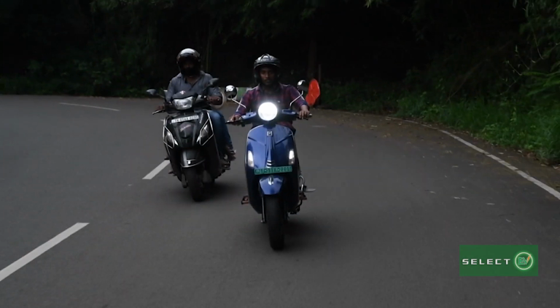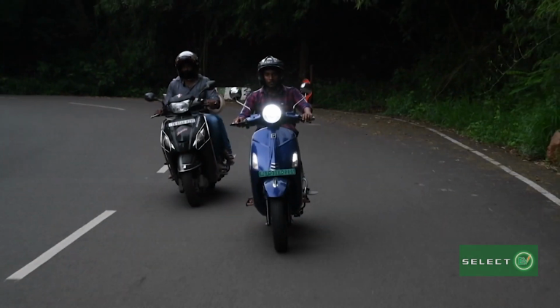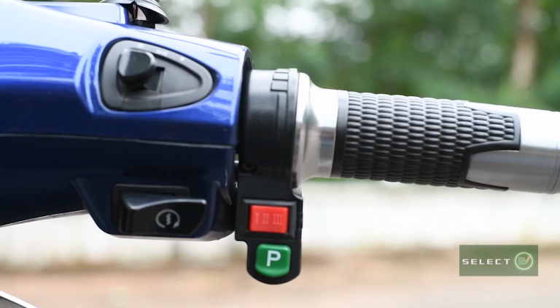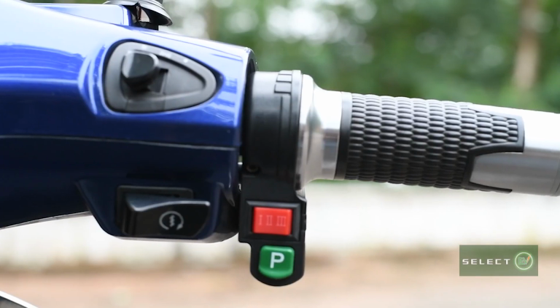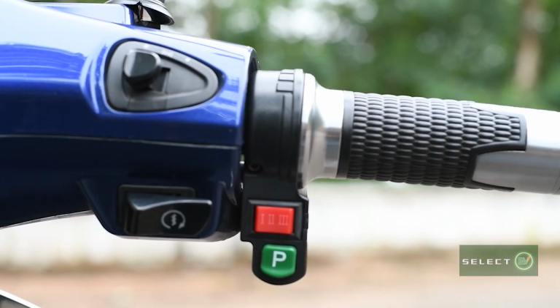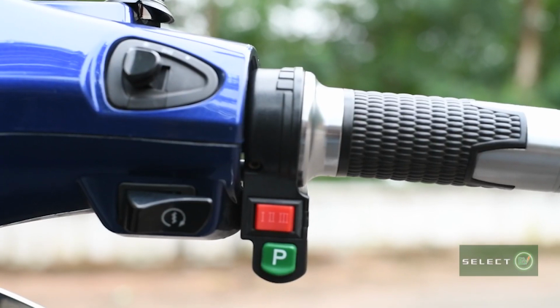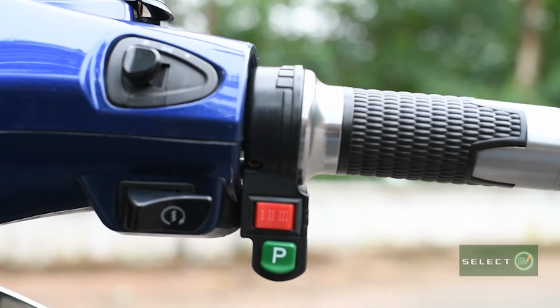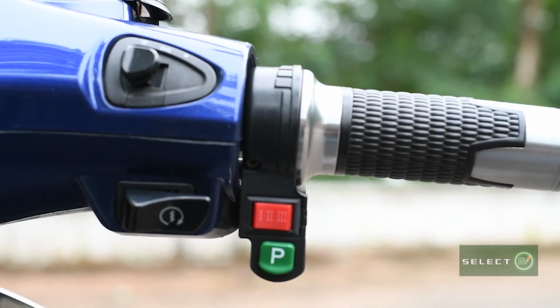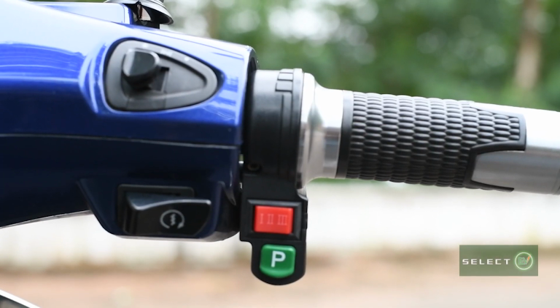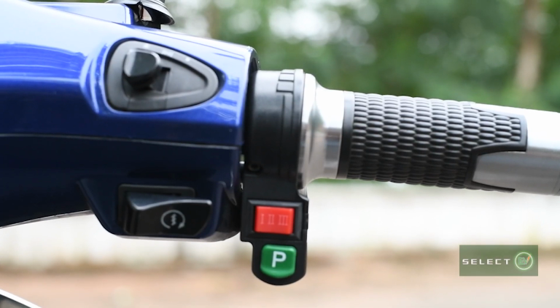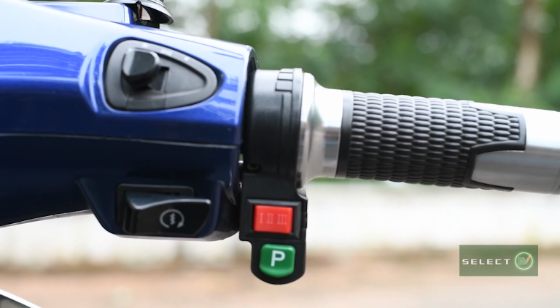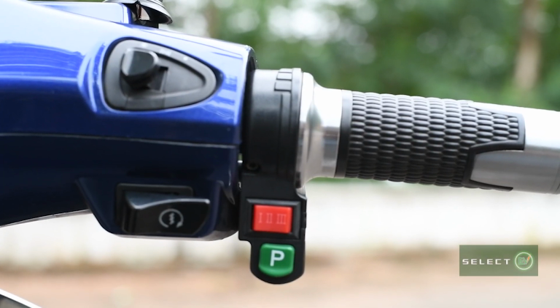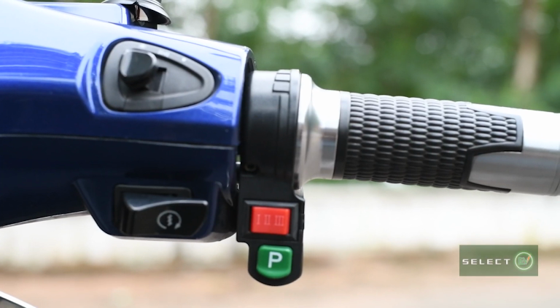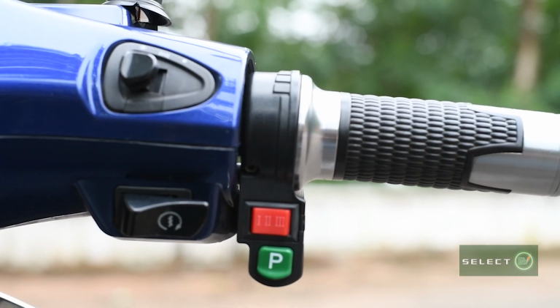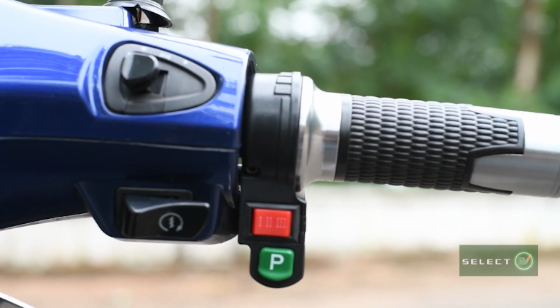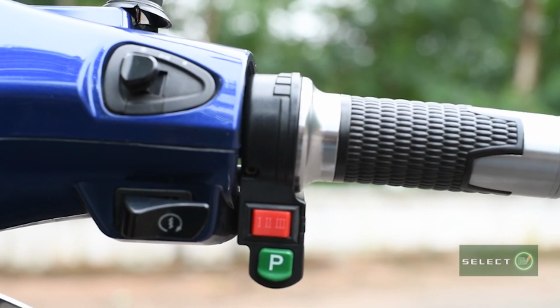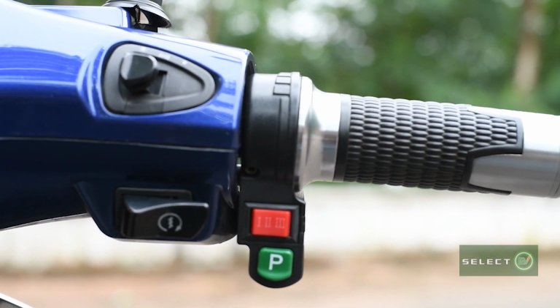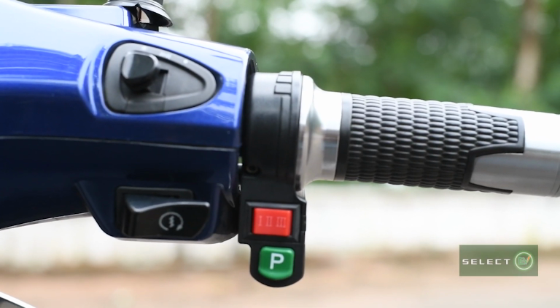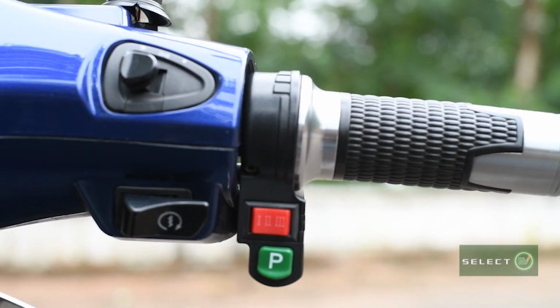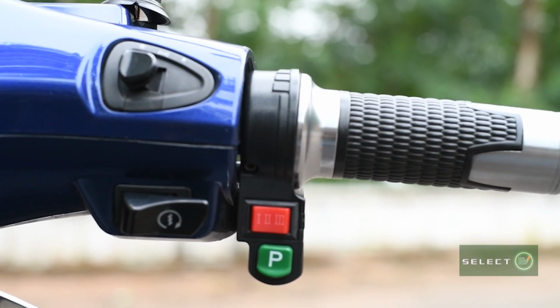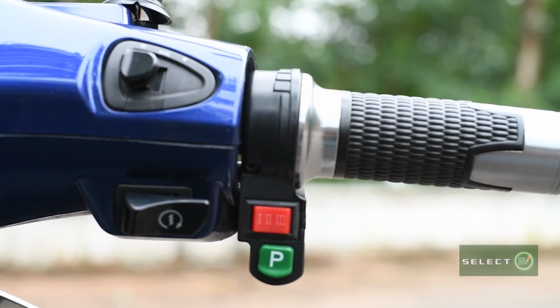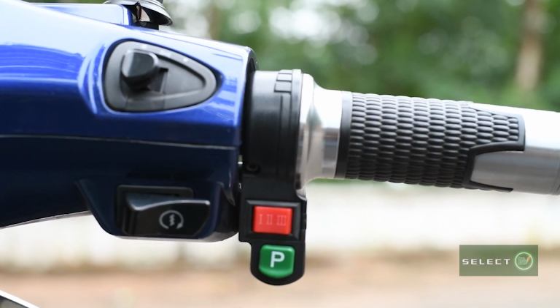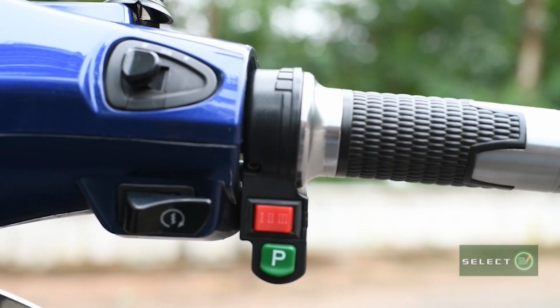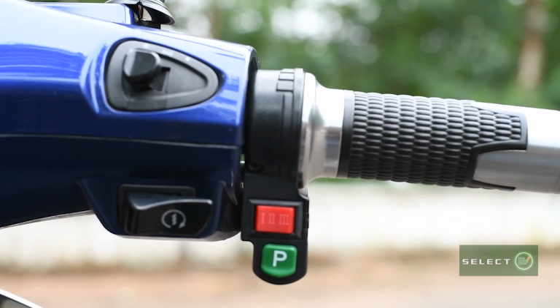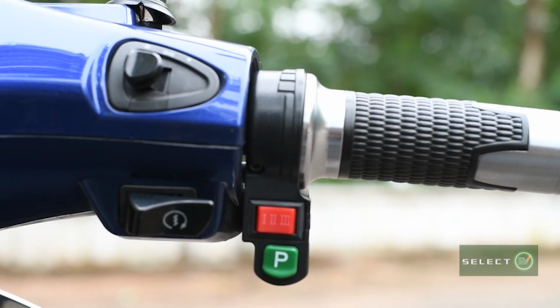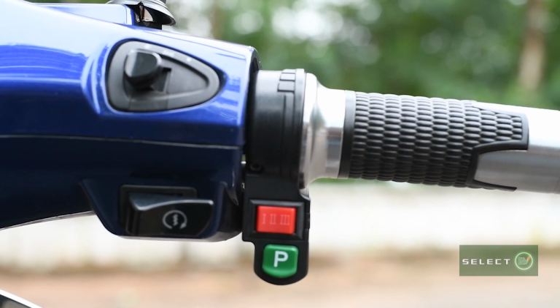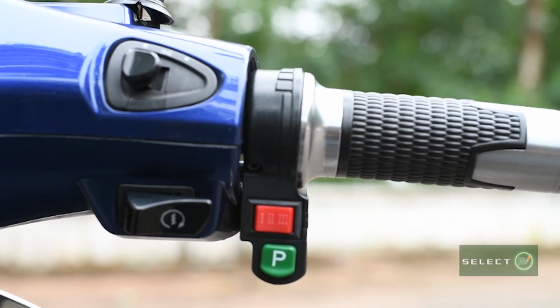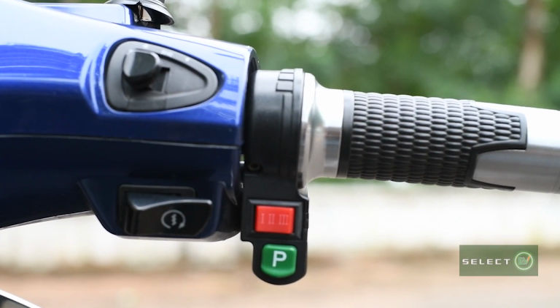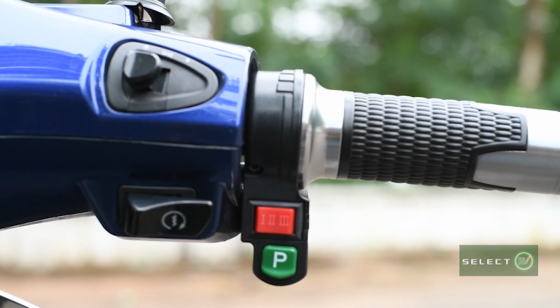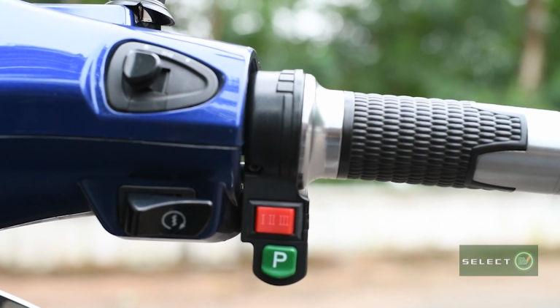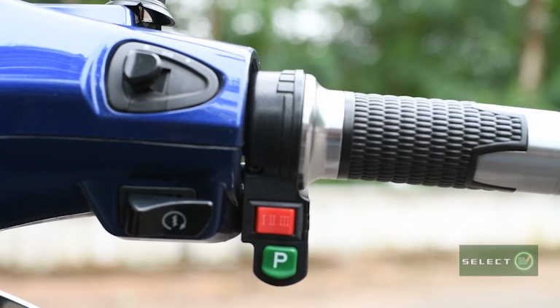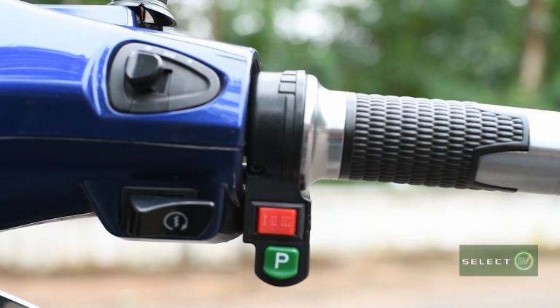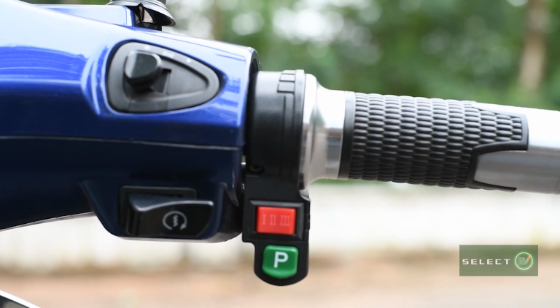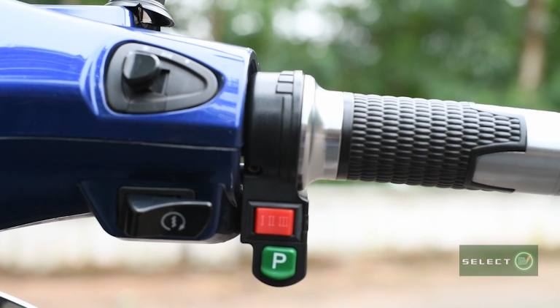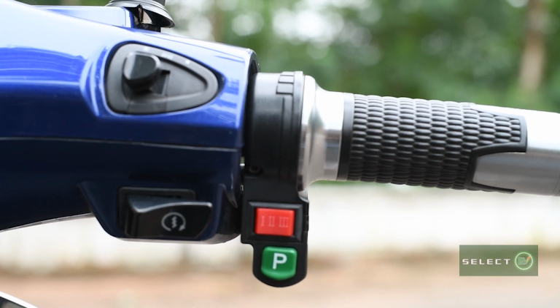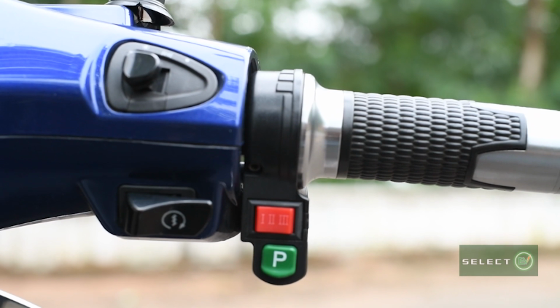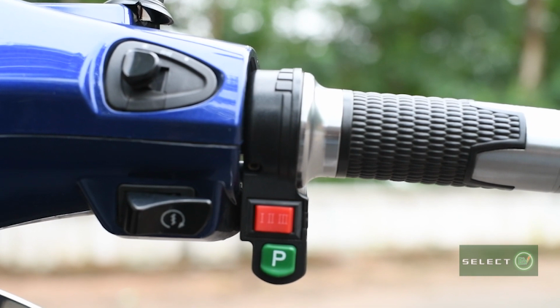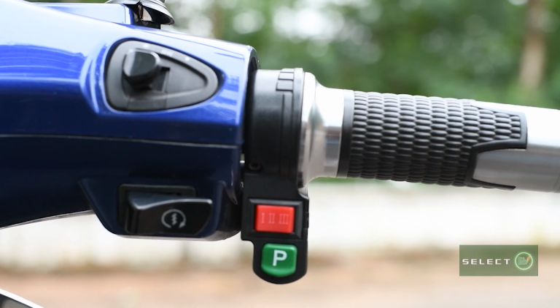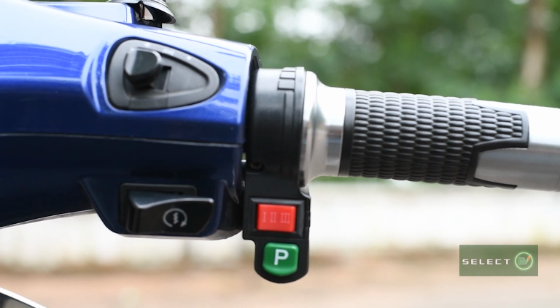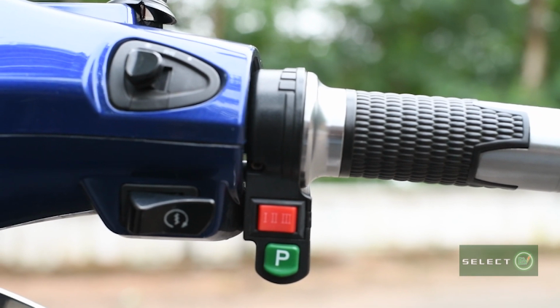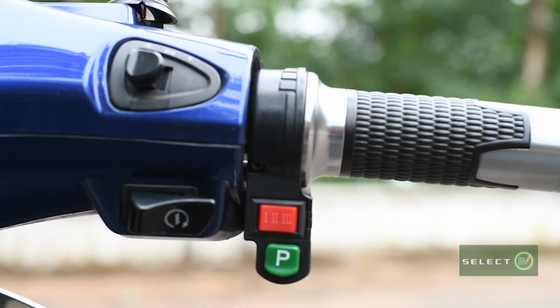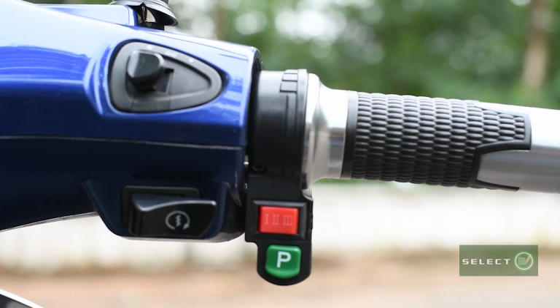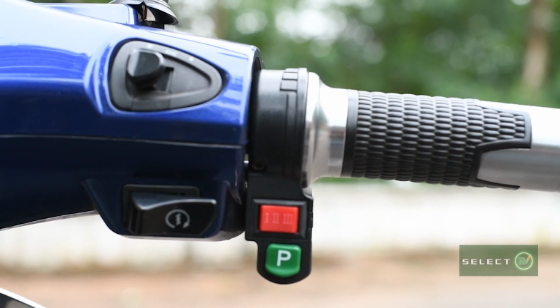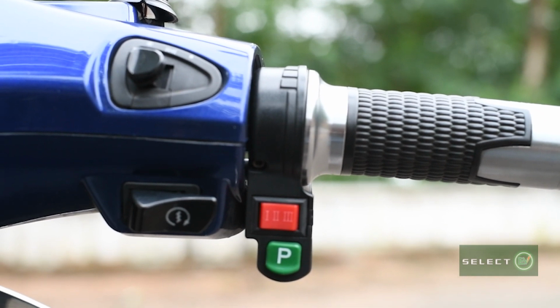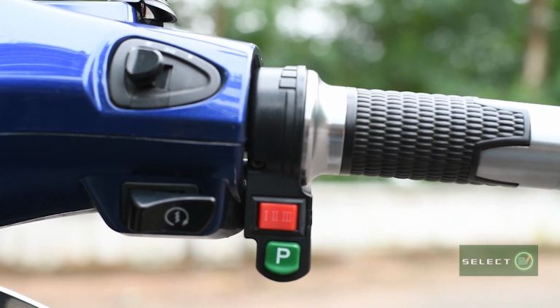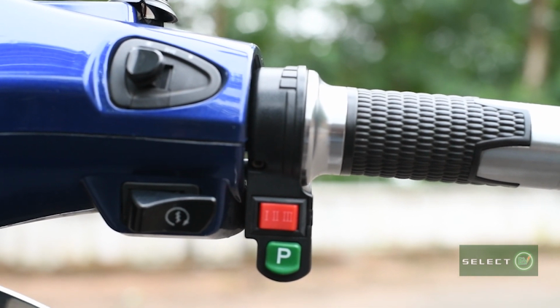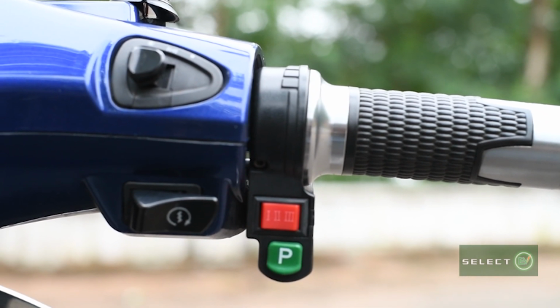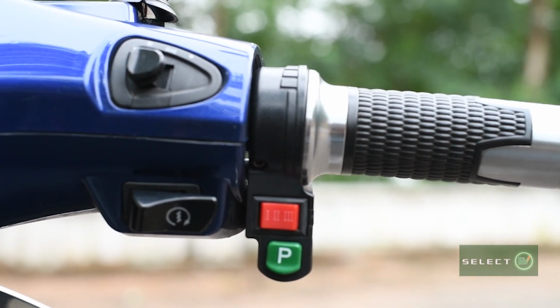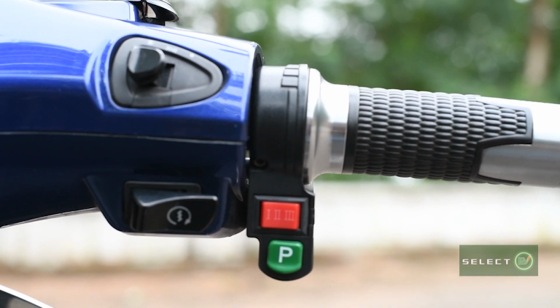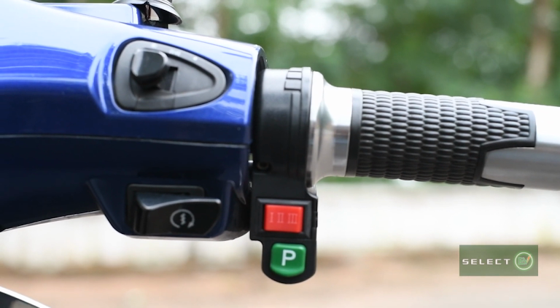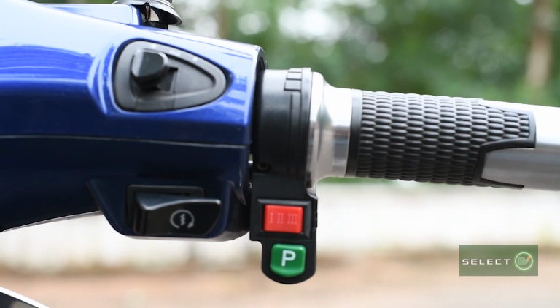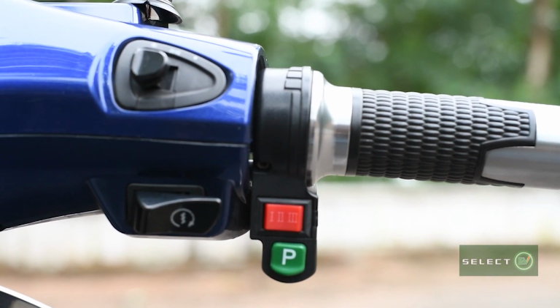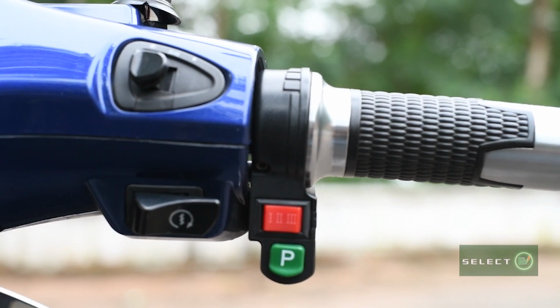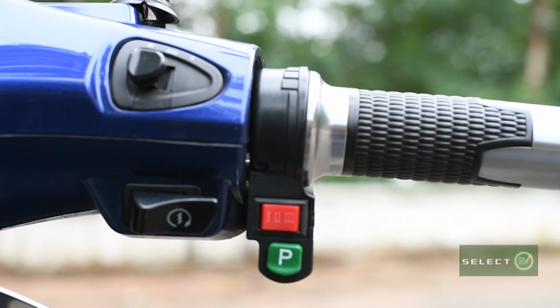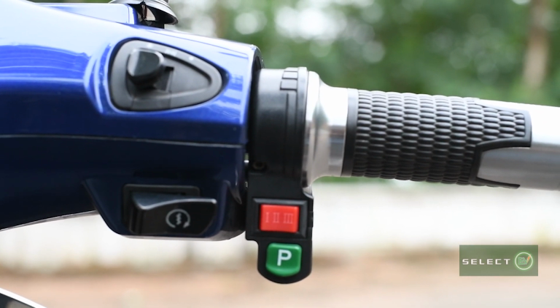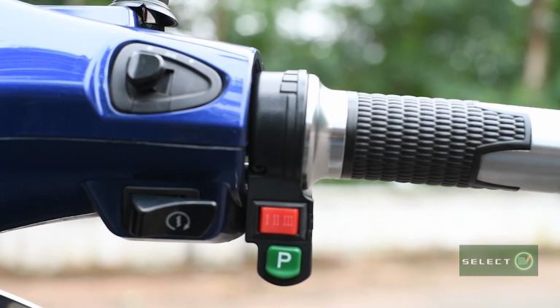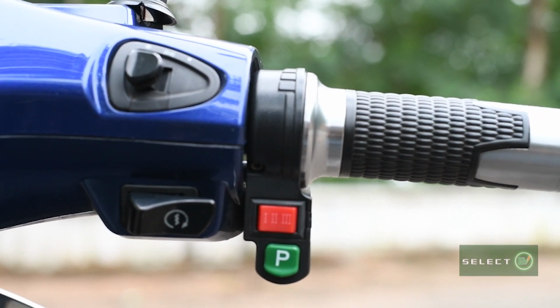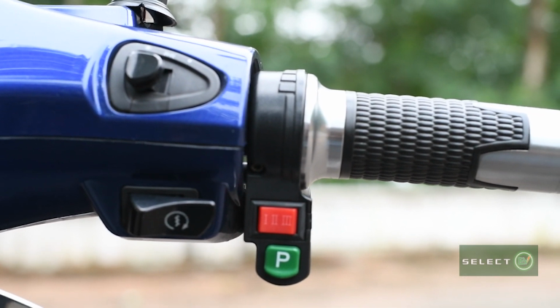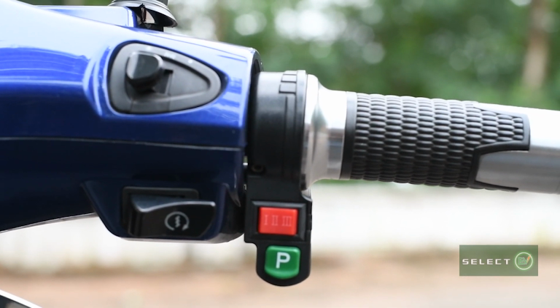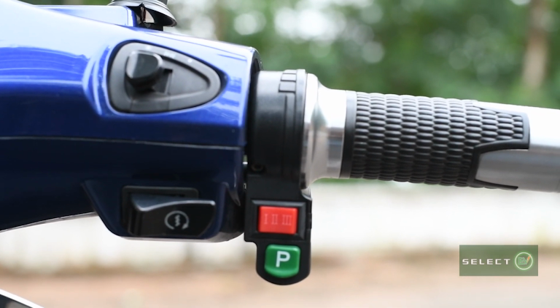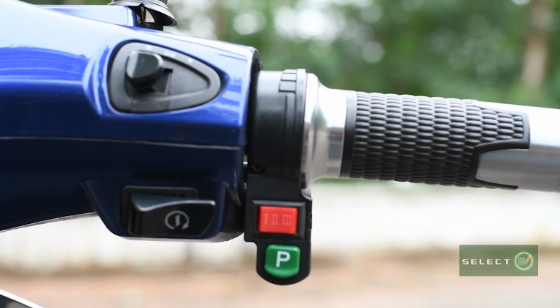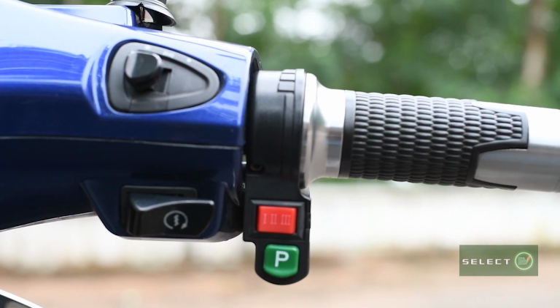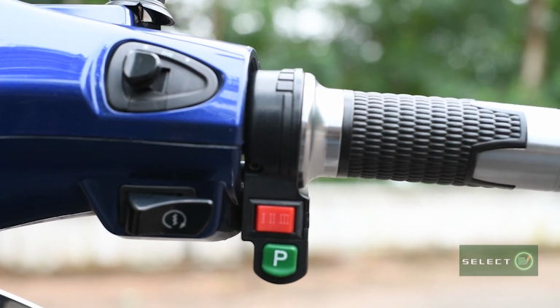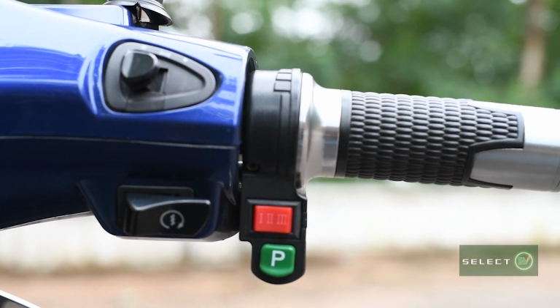On the right side of the handlebar, there is a green button to control modes from parking to driving, and a red button to adjust speed modes.